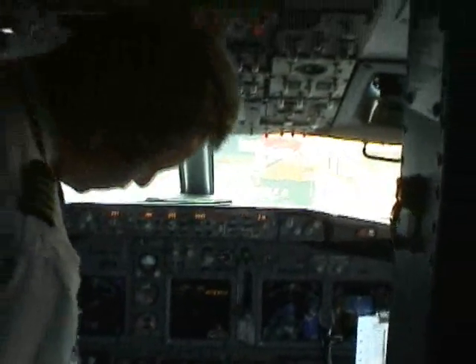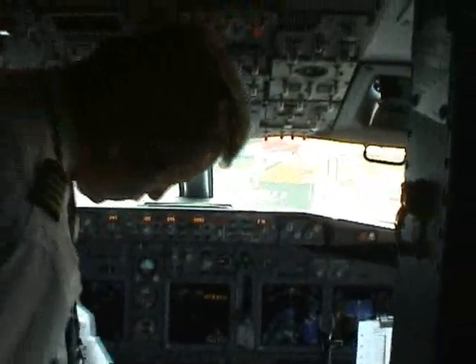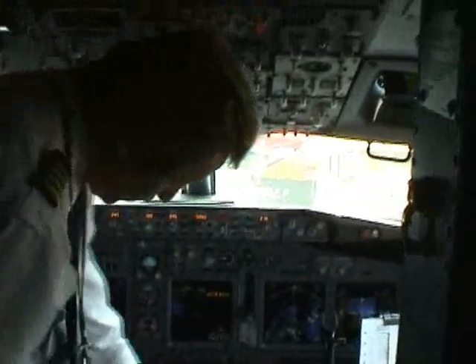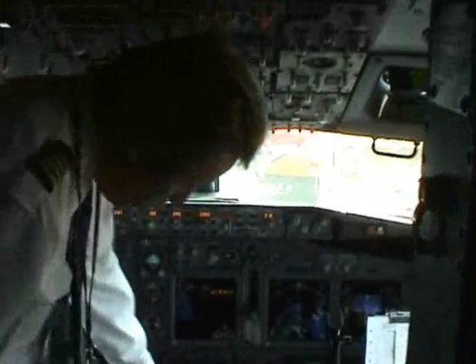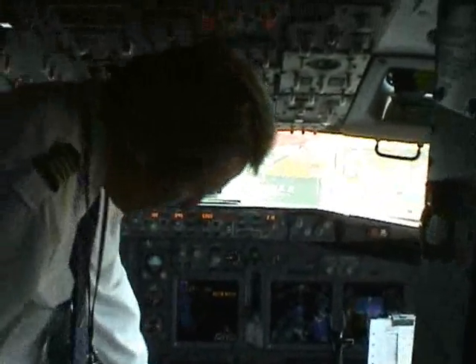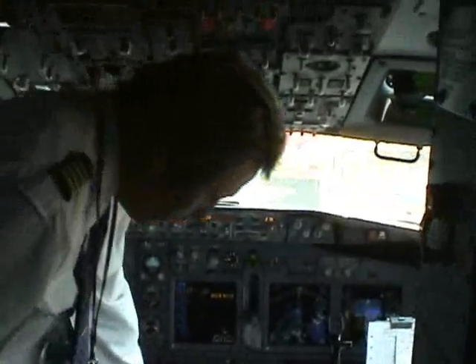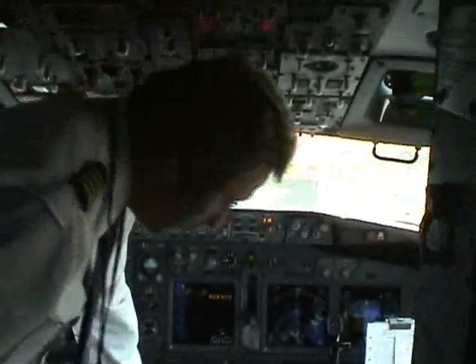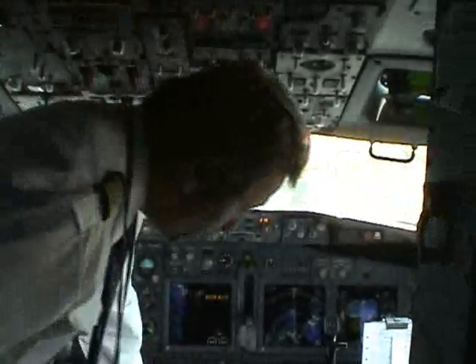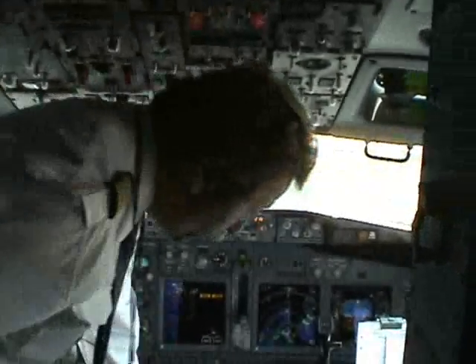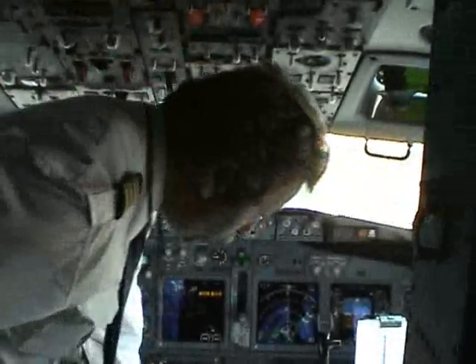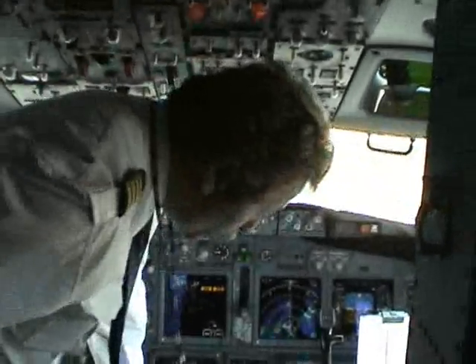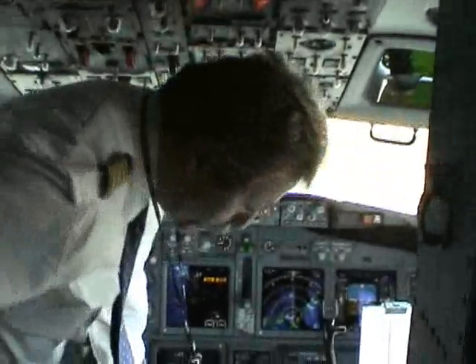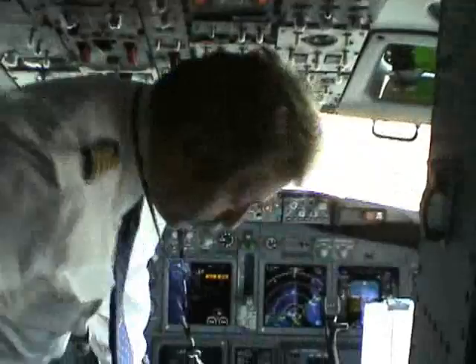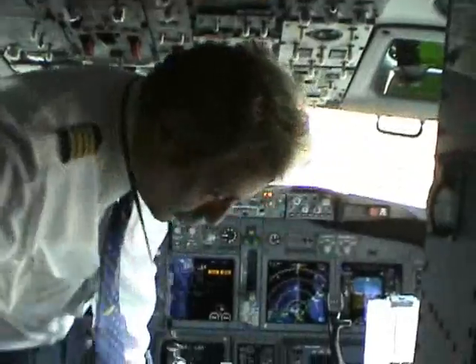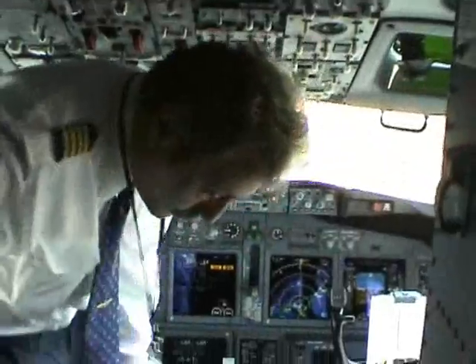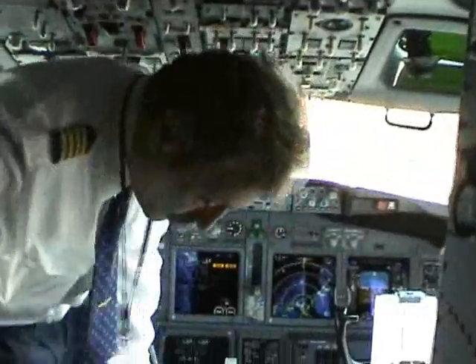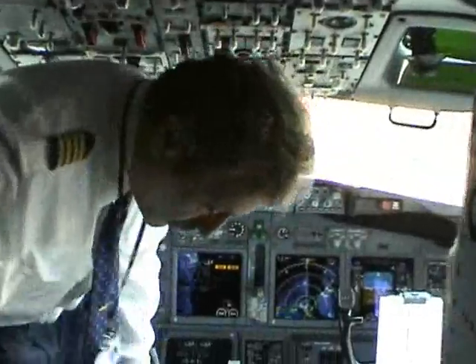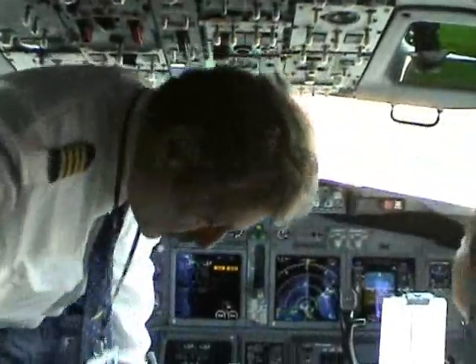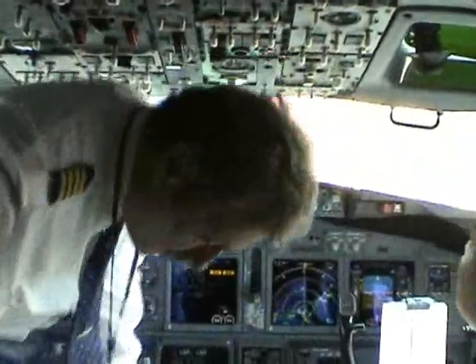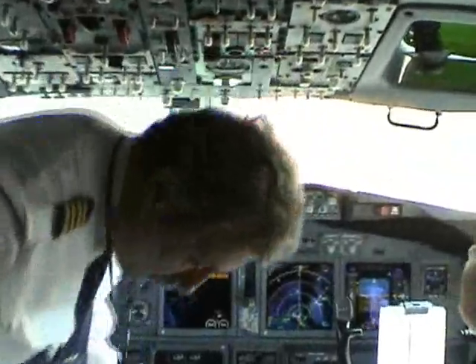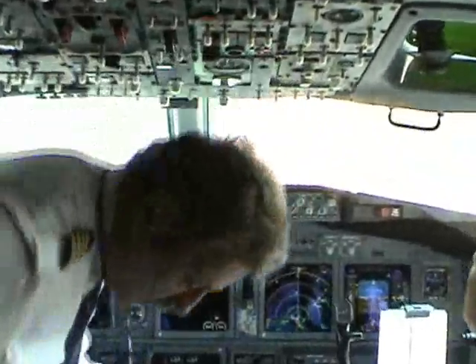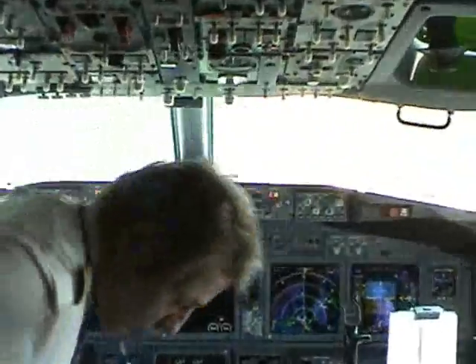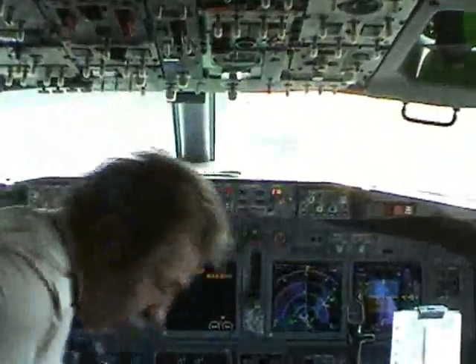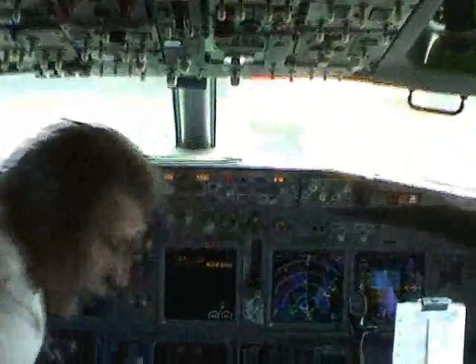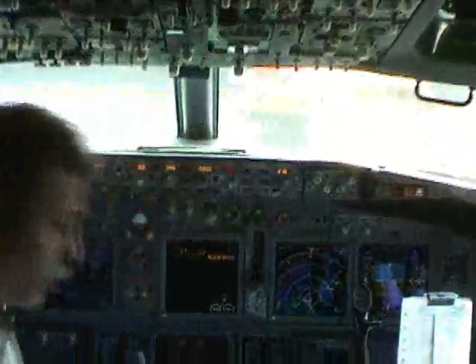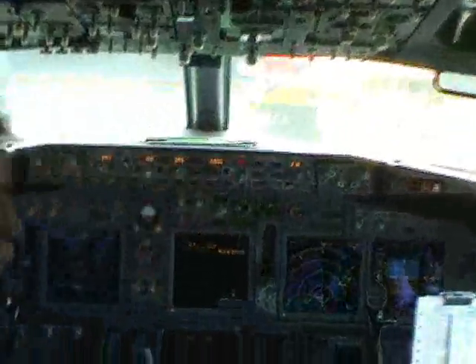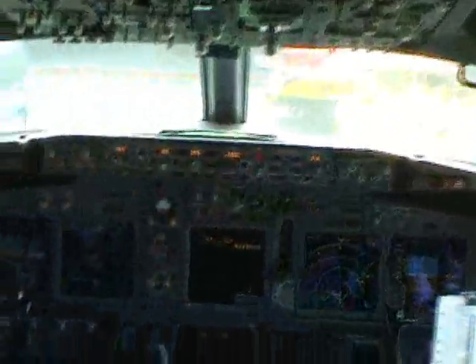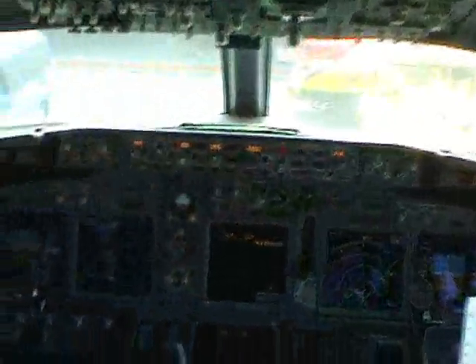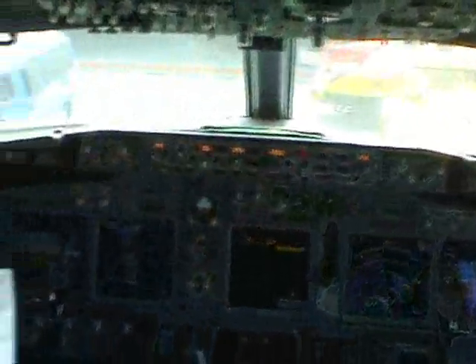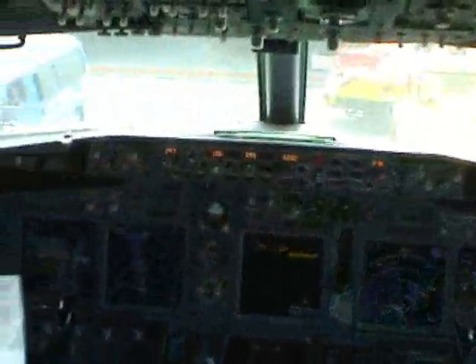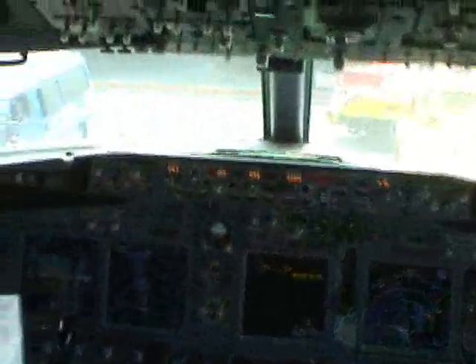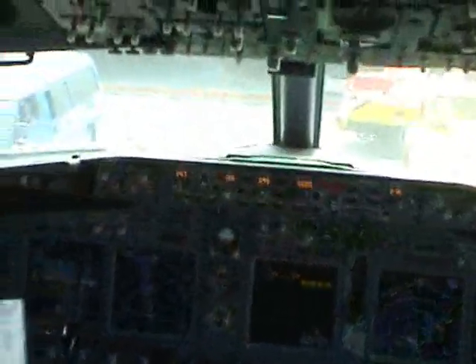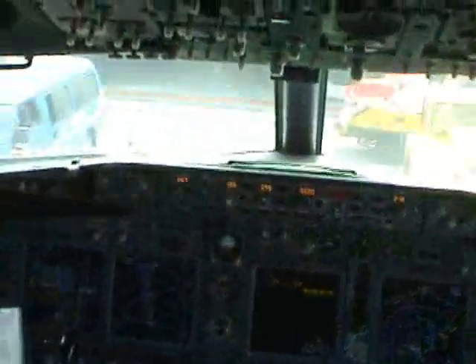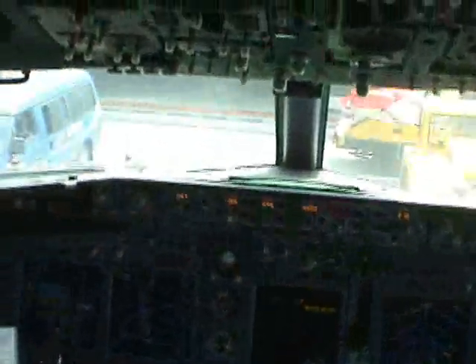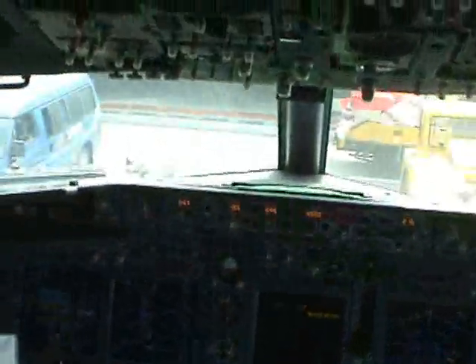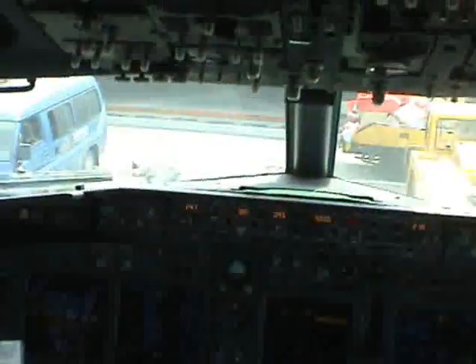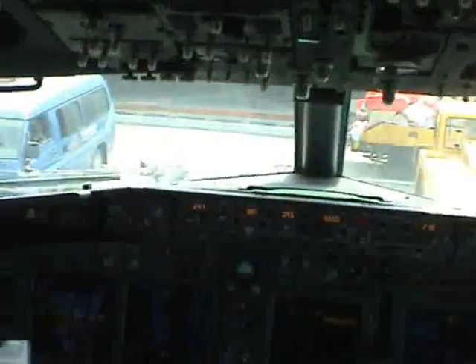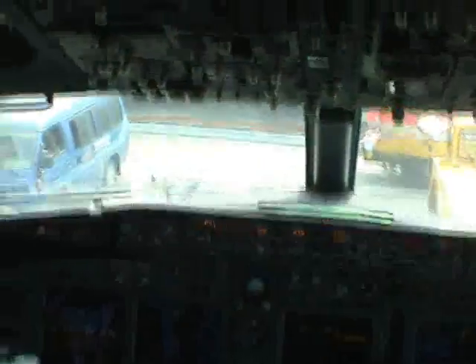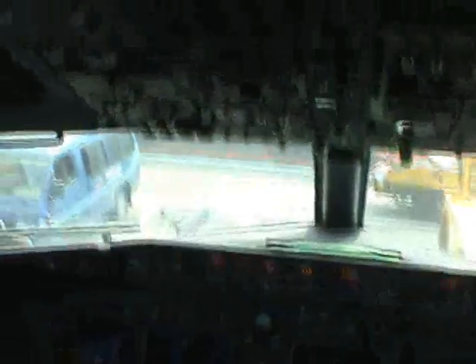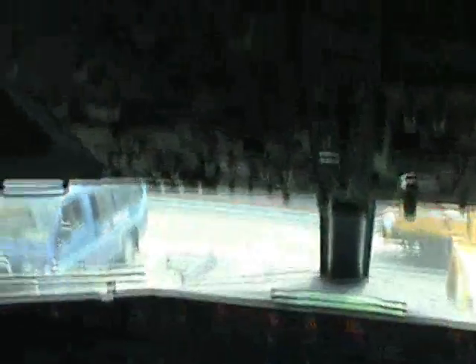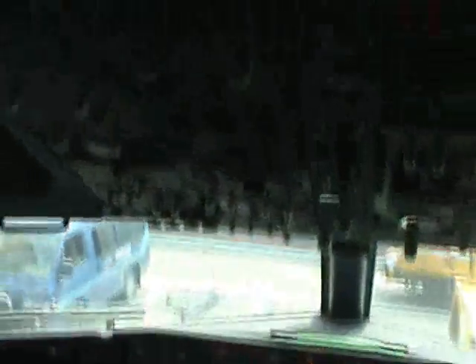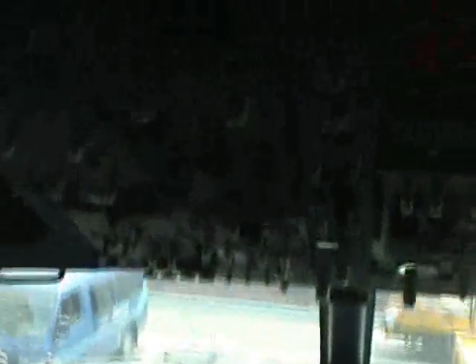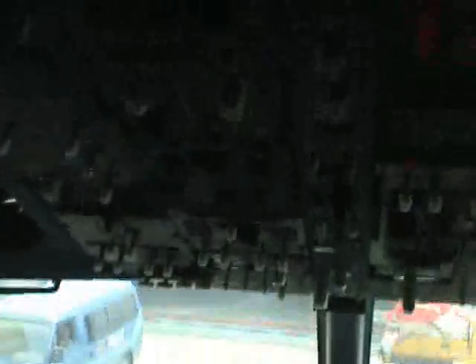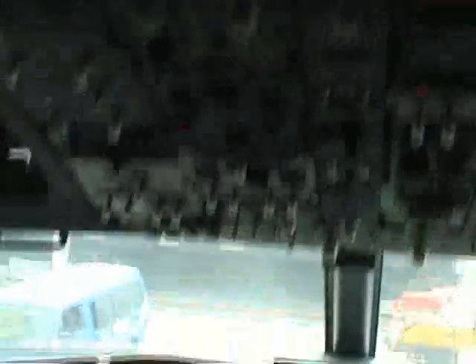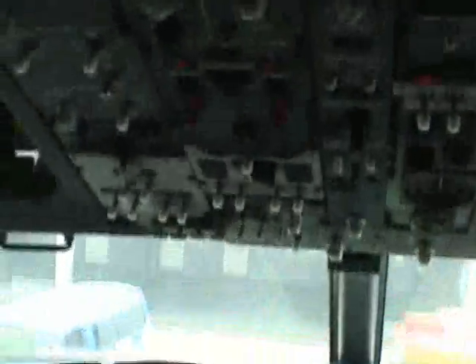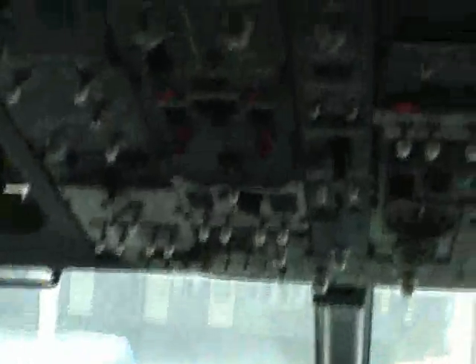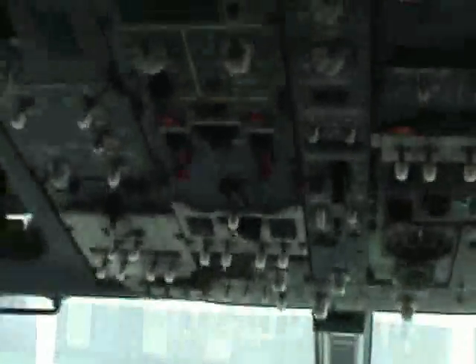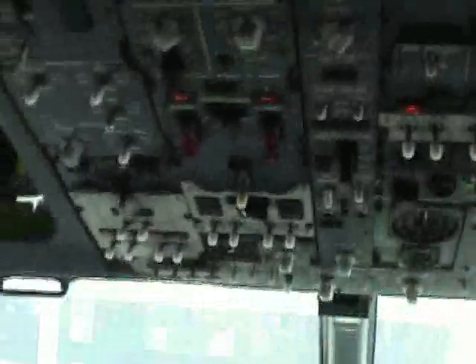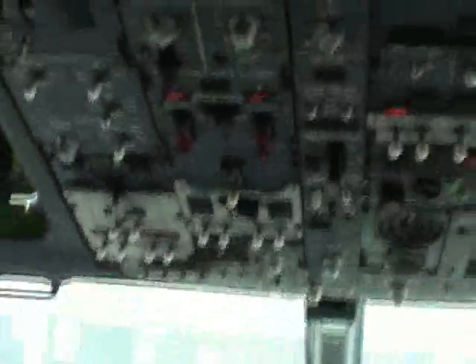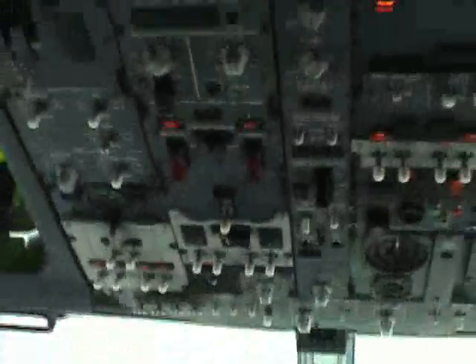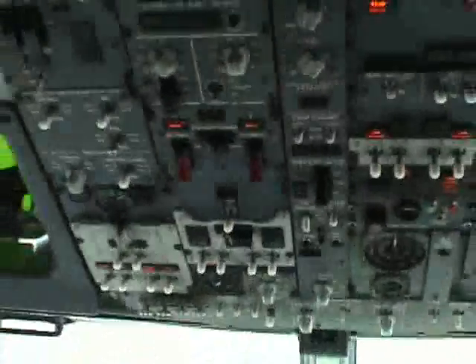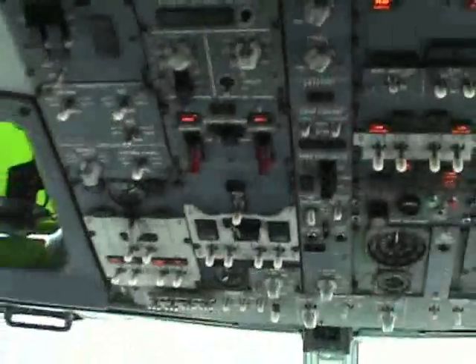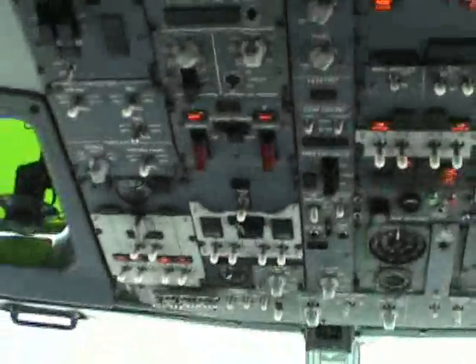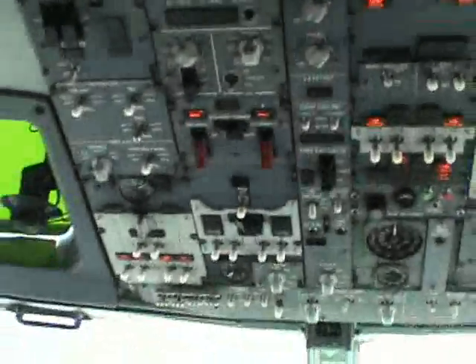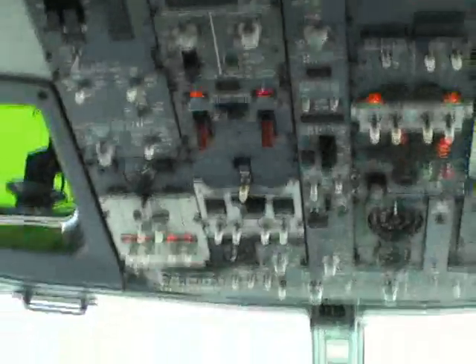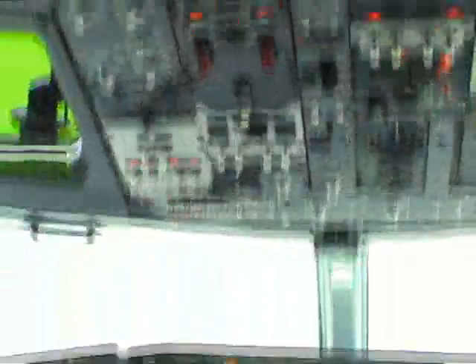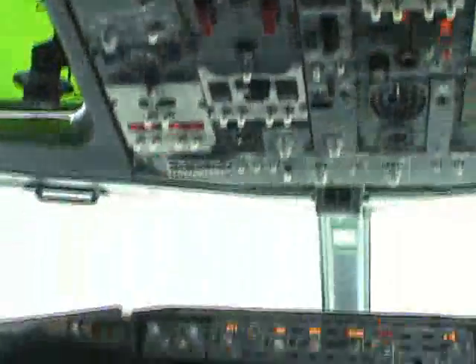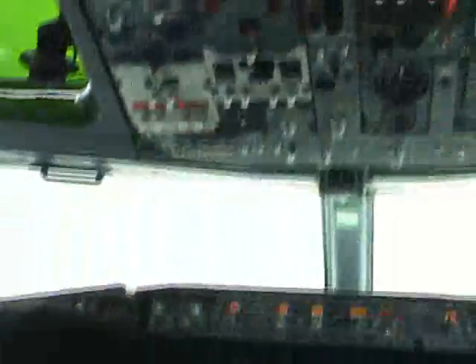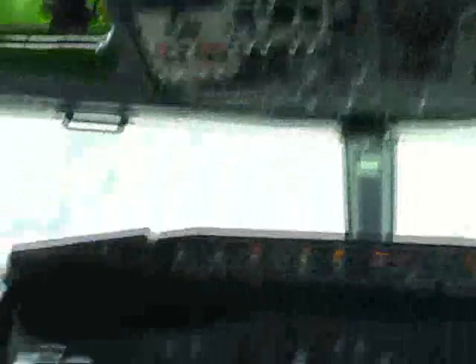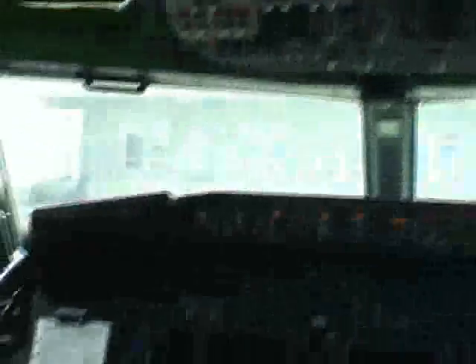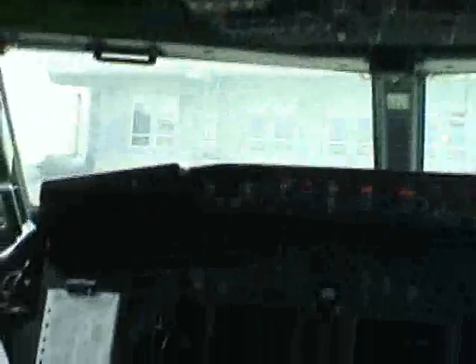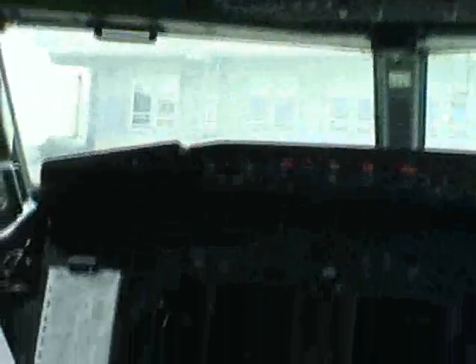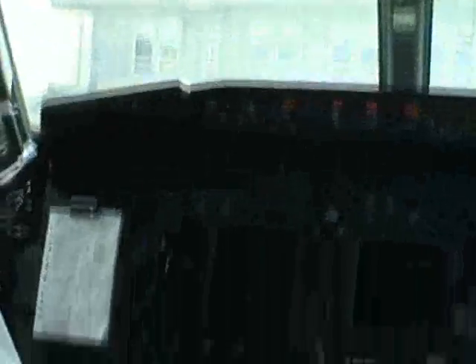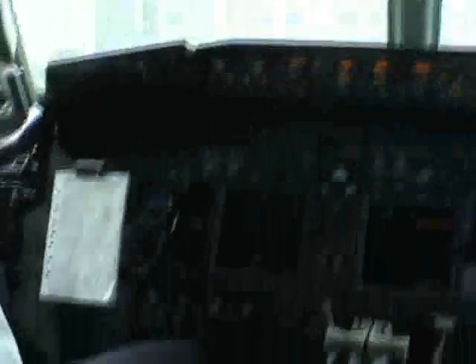And we are going to normal cockpit preparation. Get your seat fastened.